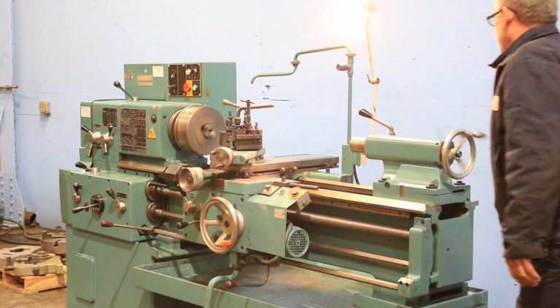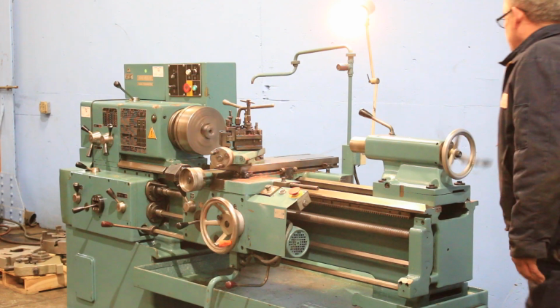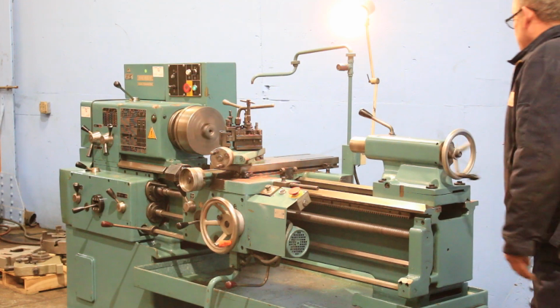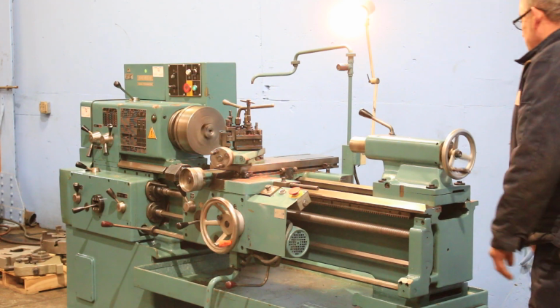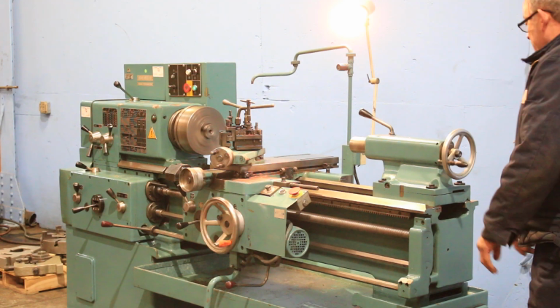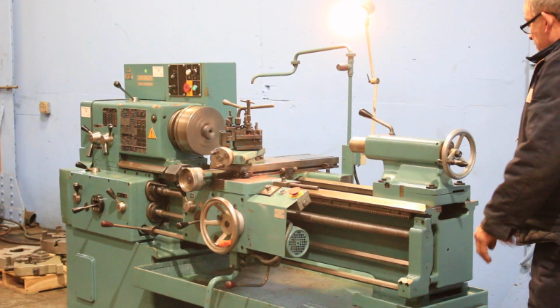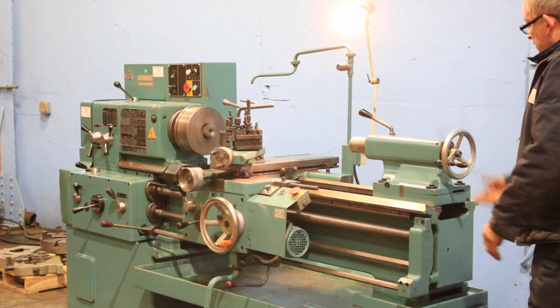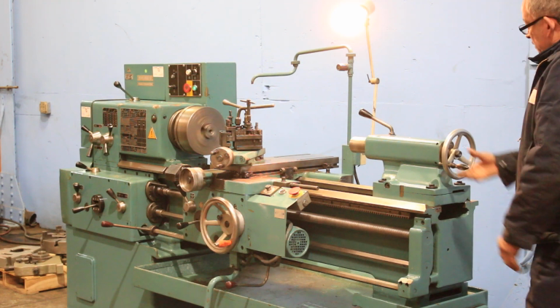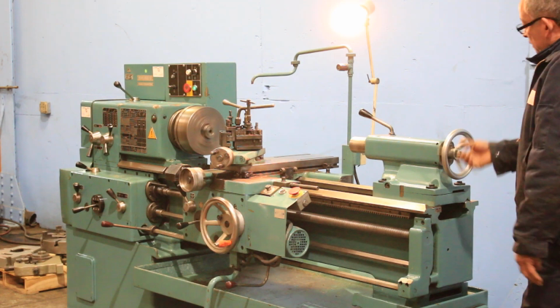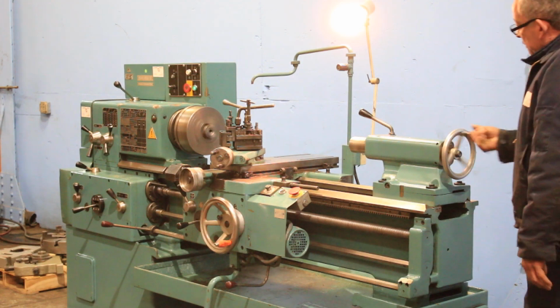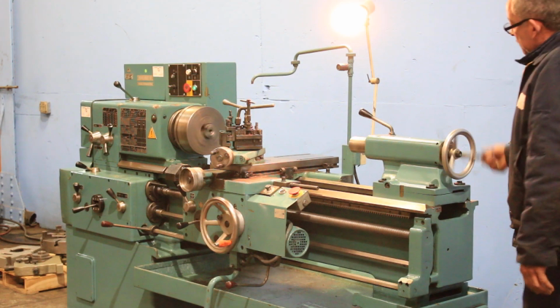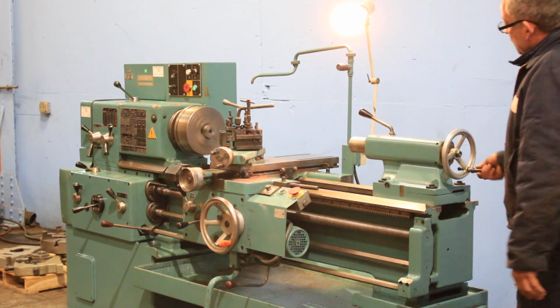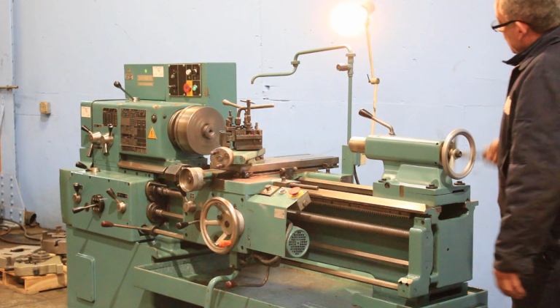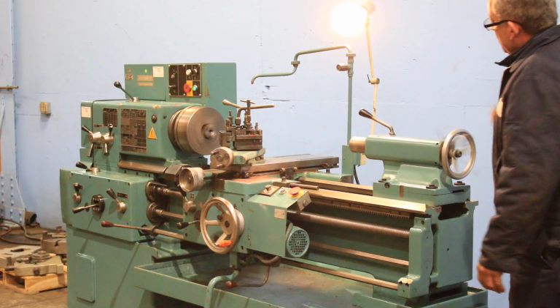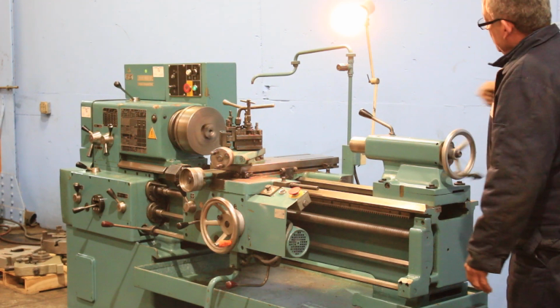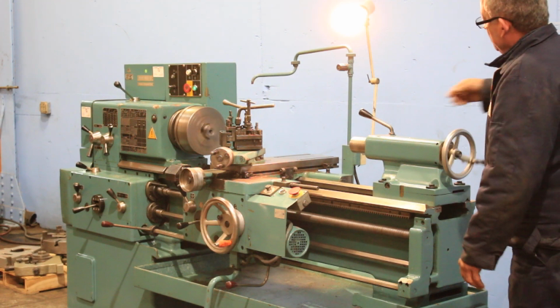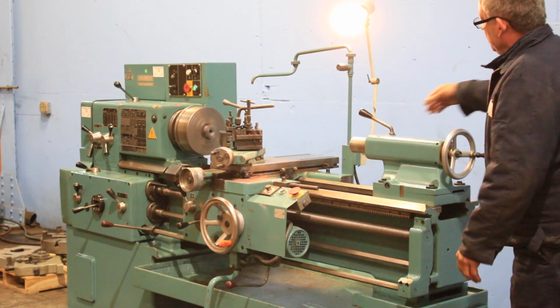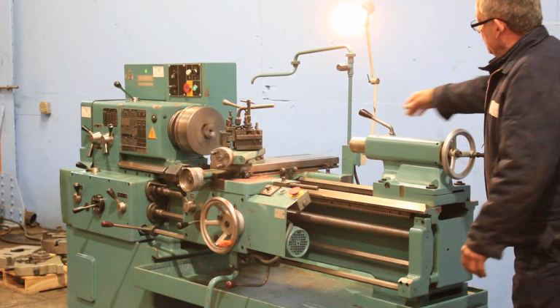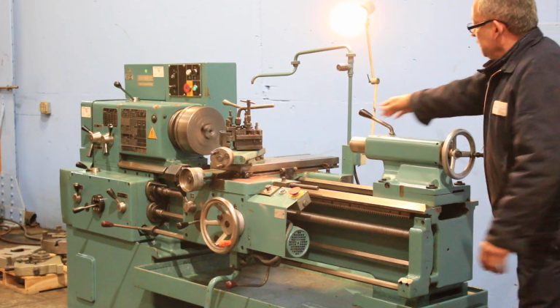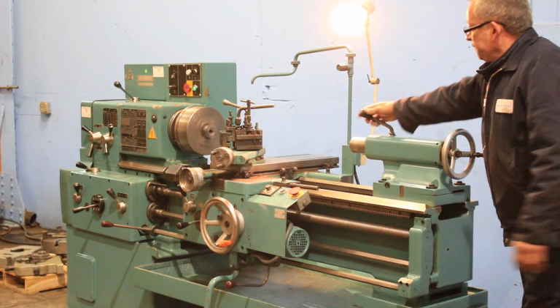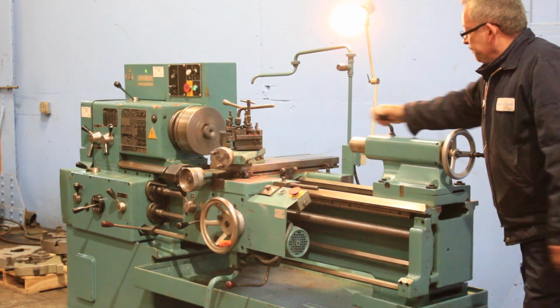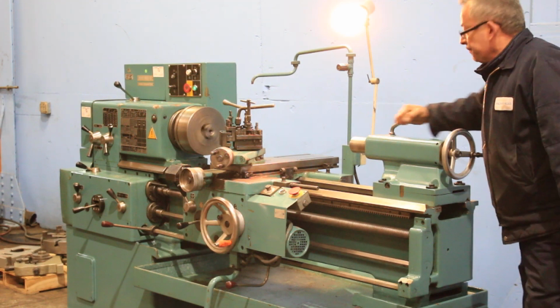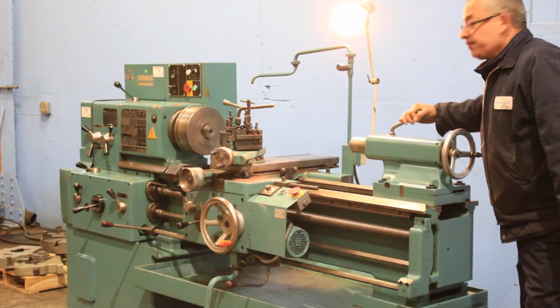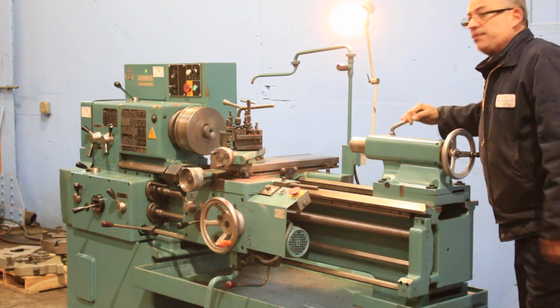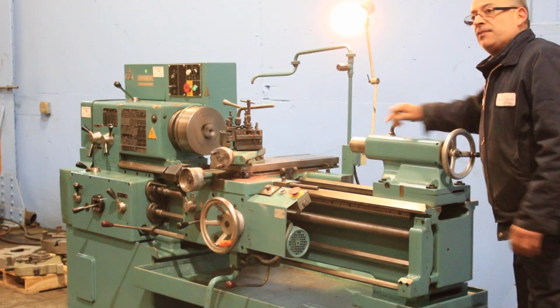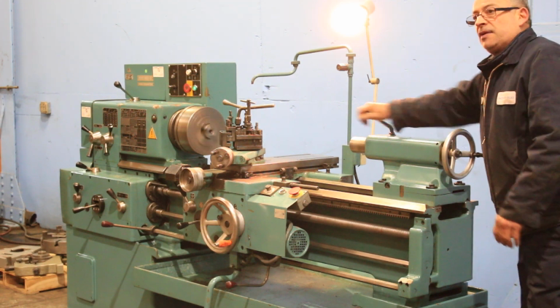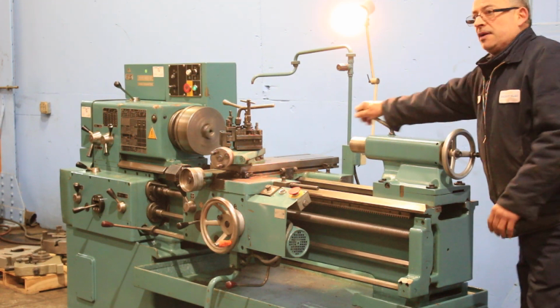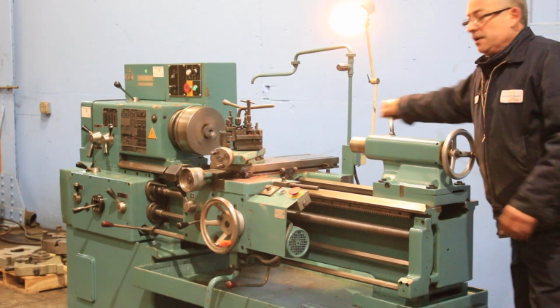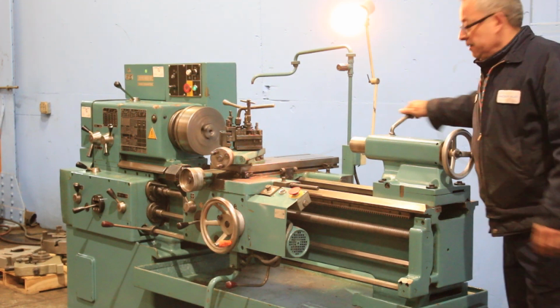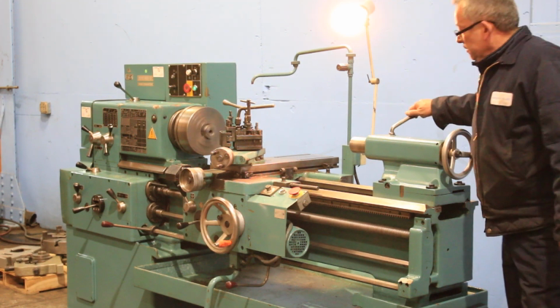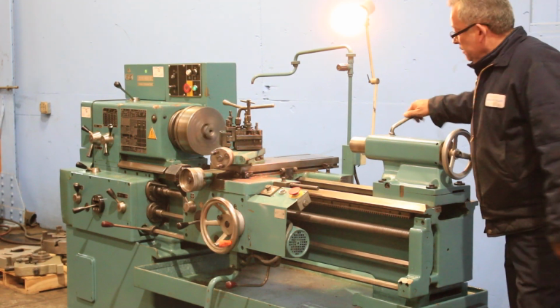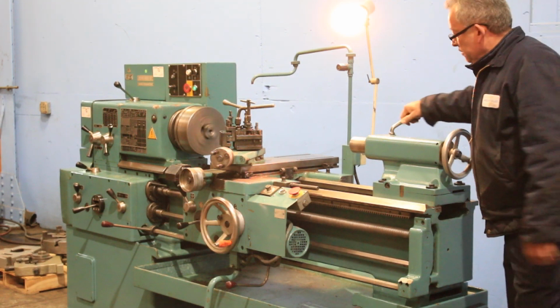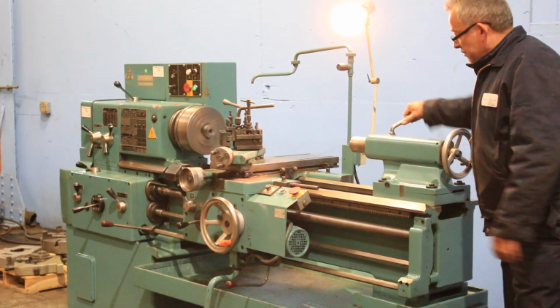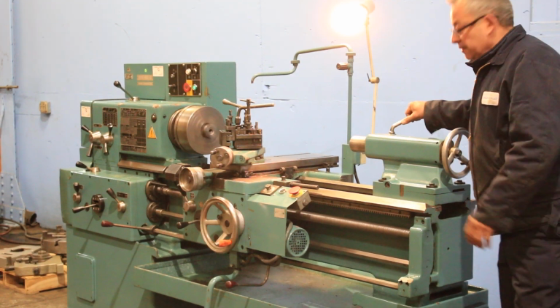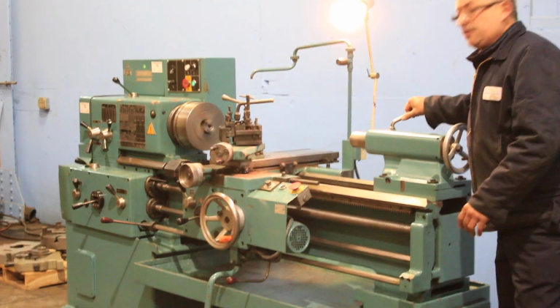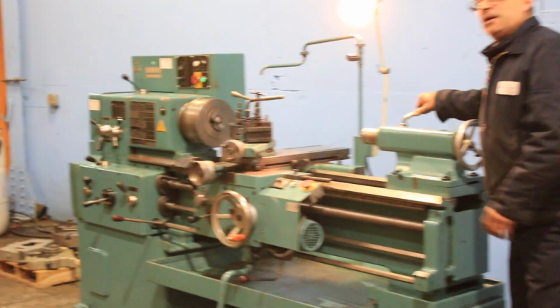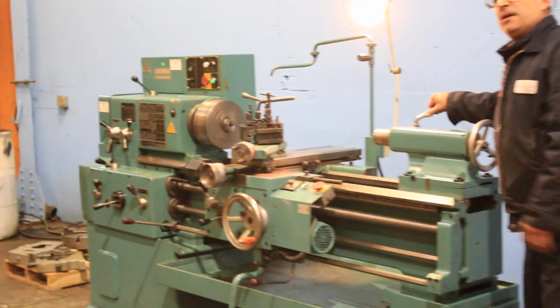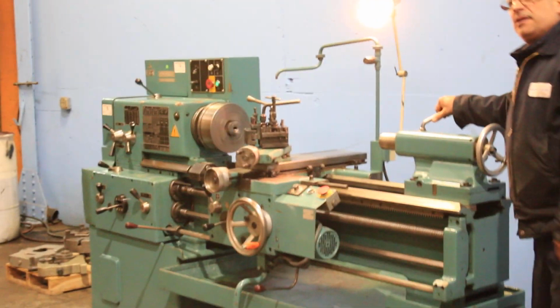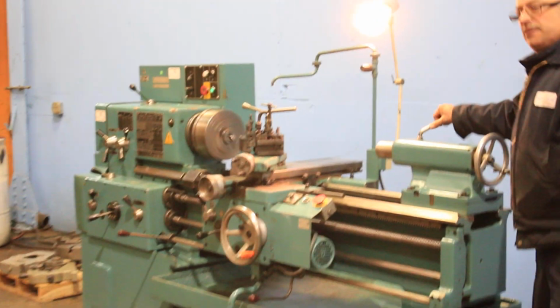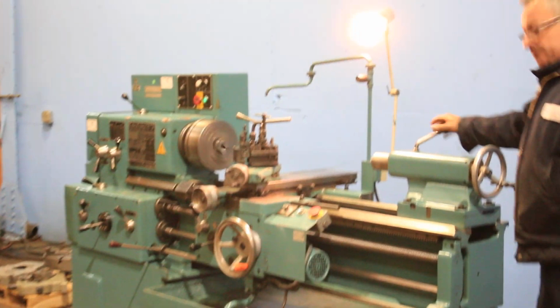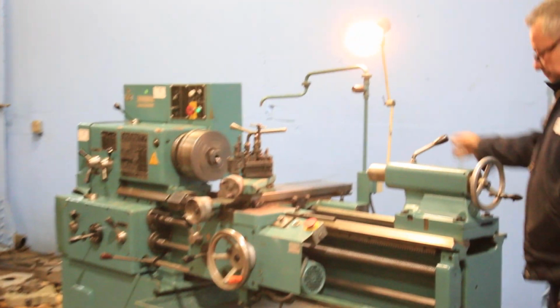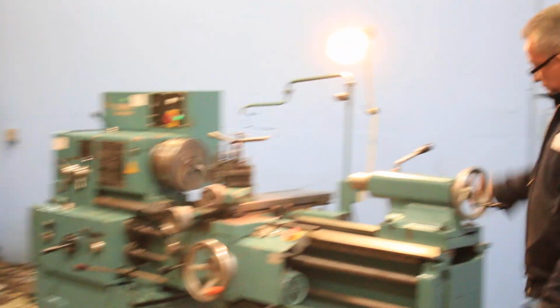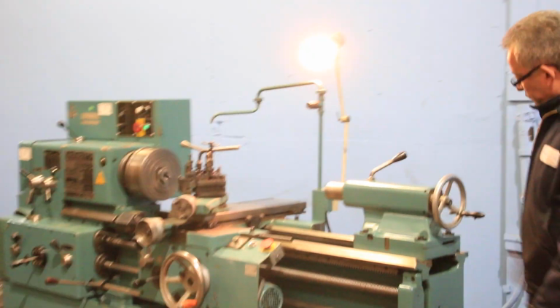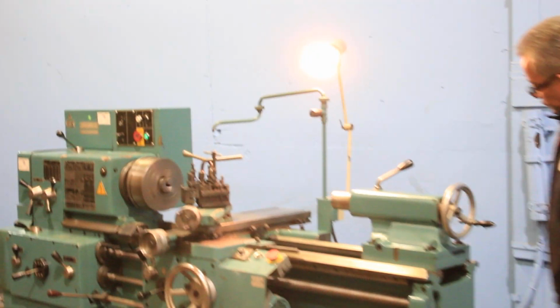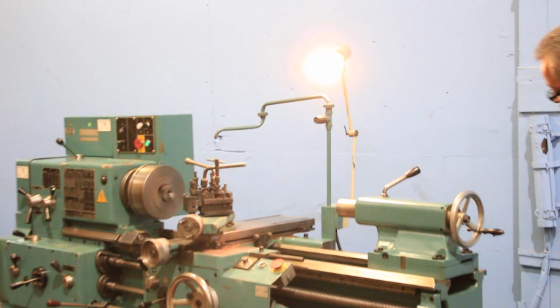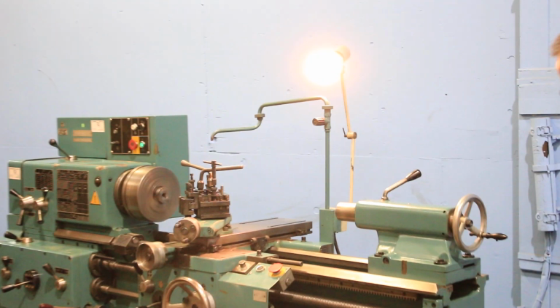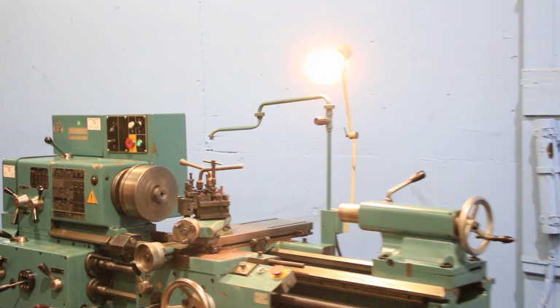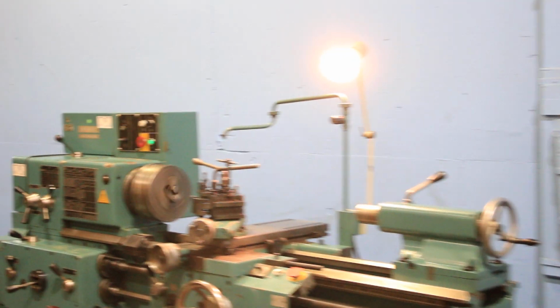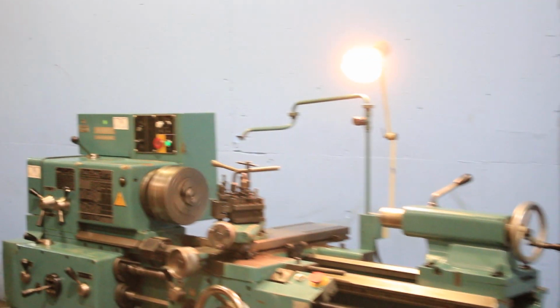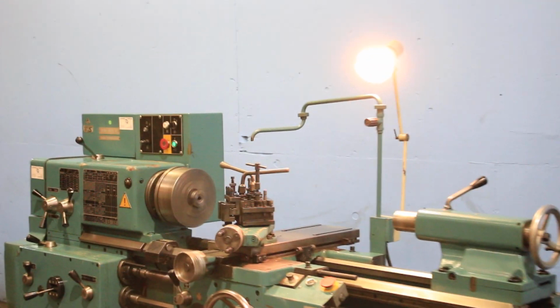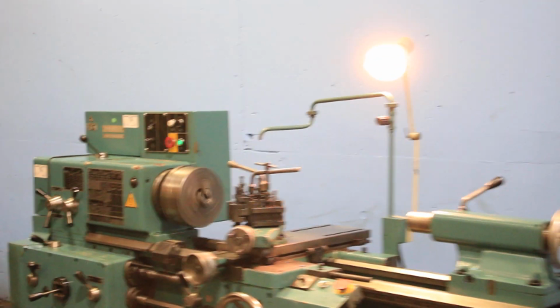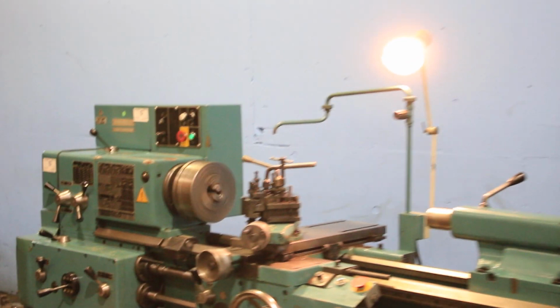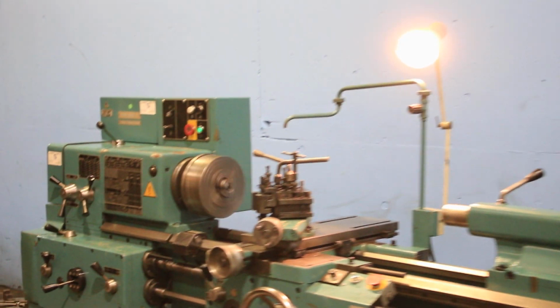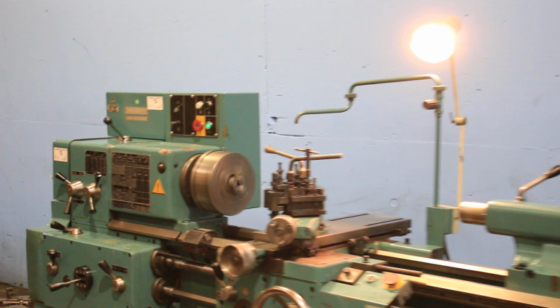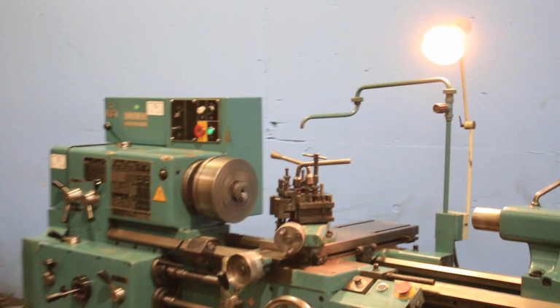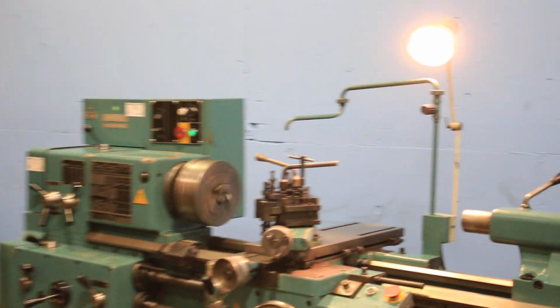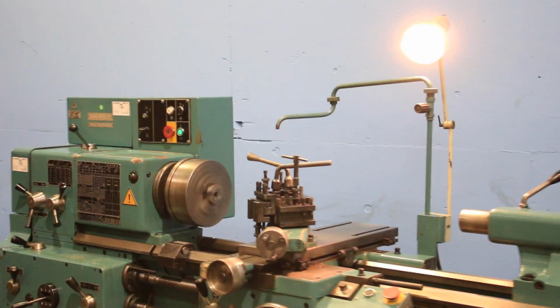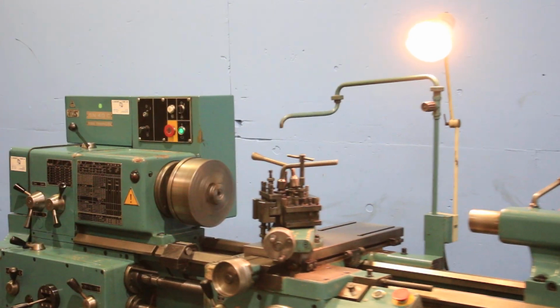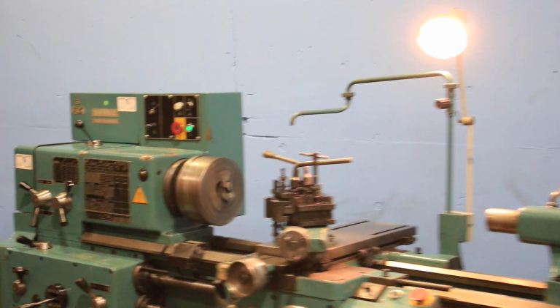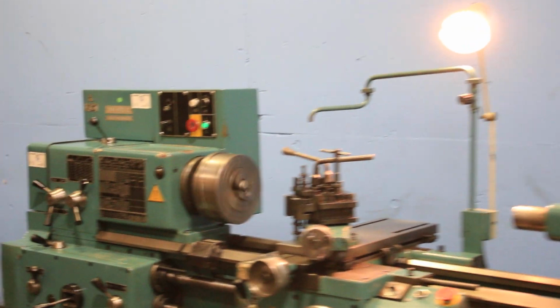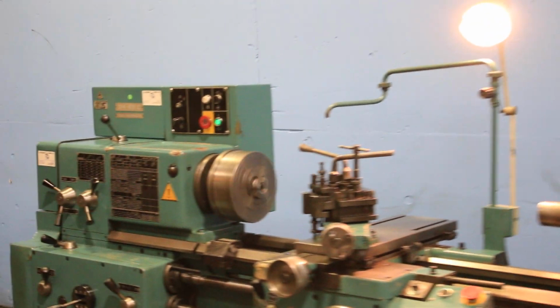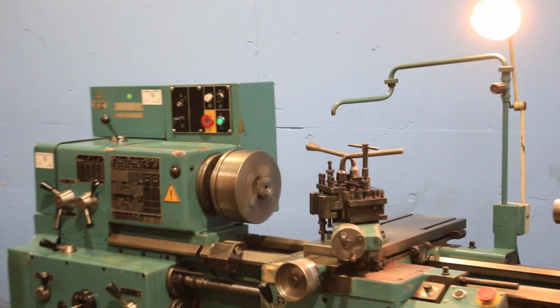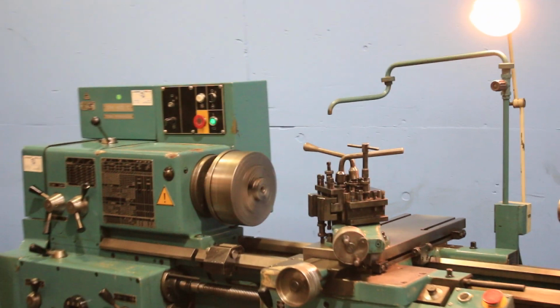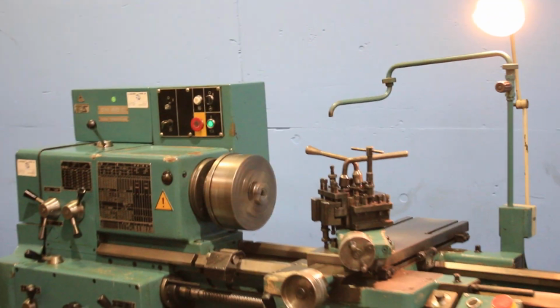Tail stock is number five Morse taper with seven inches of tail stock travel.